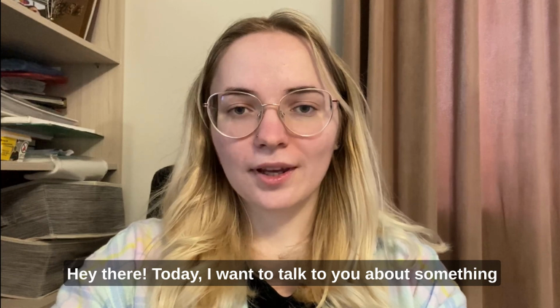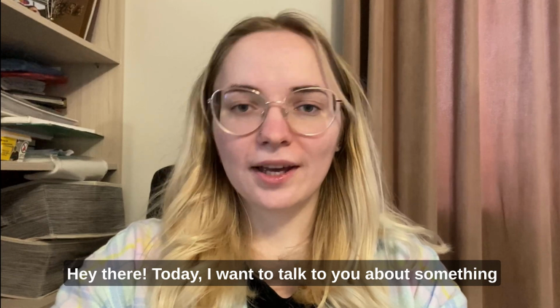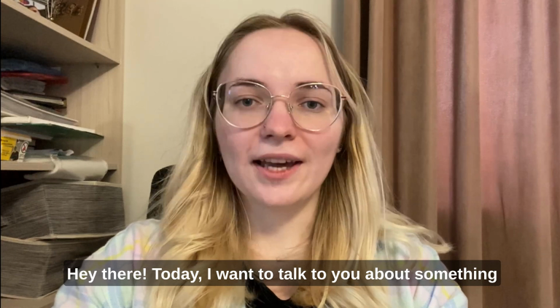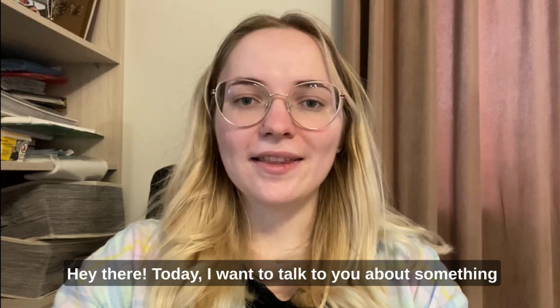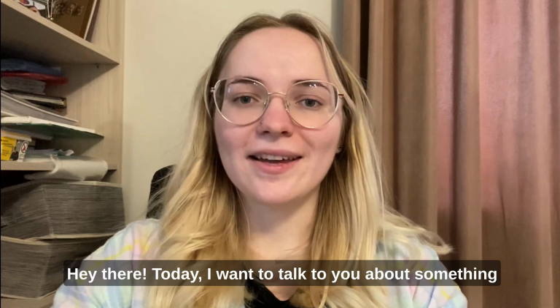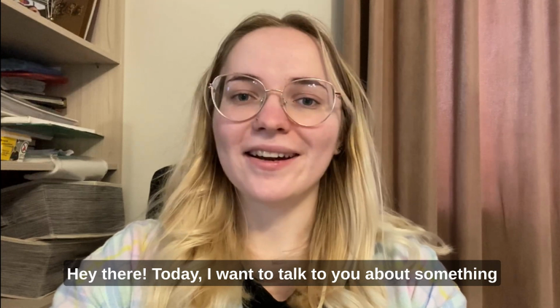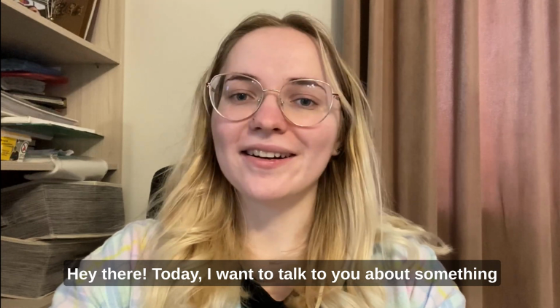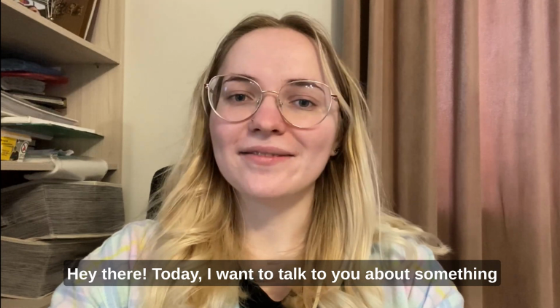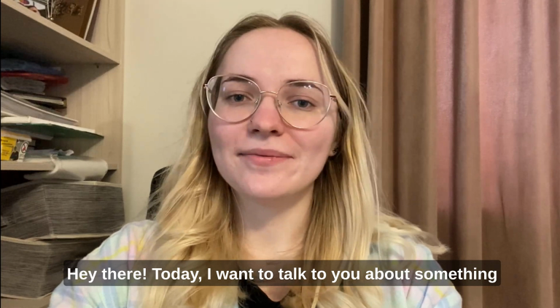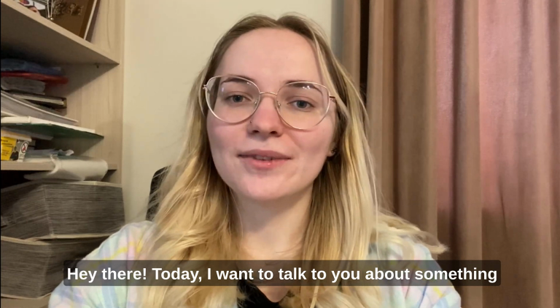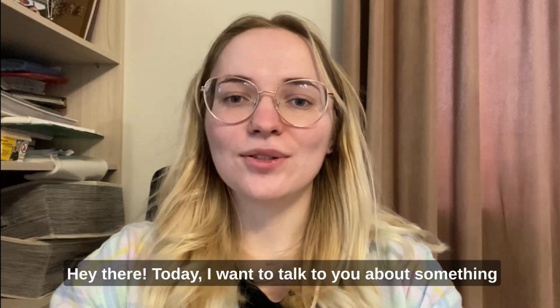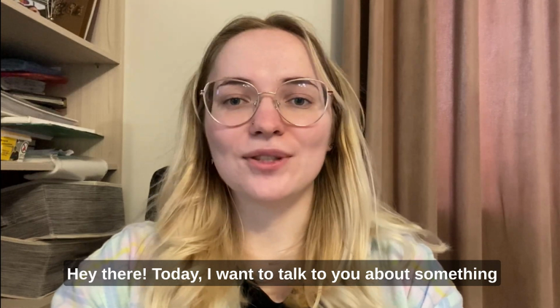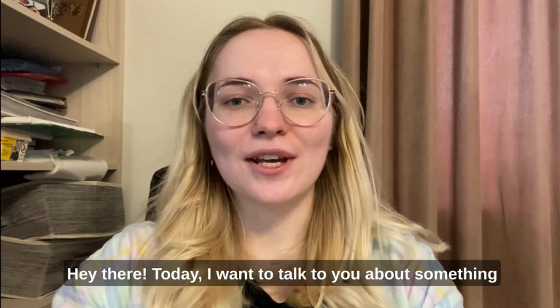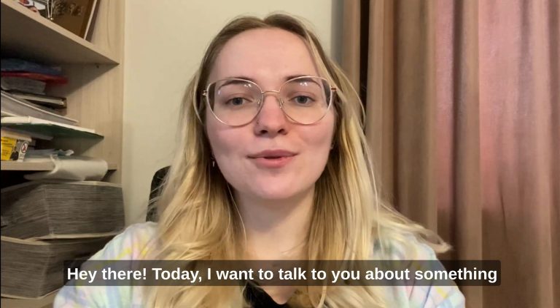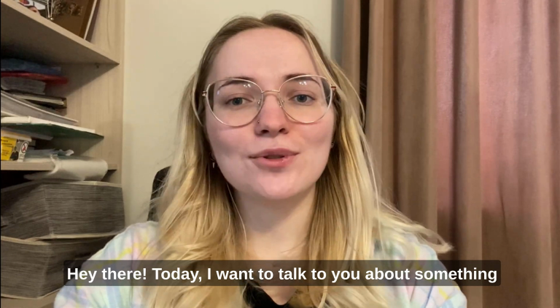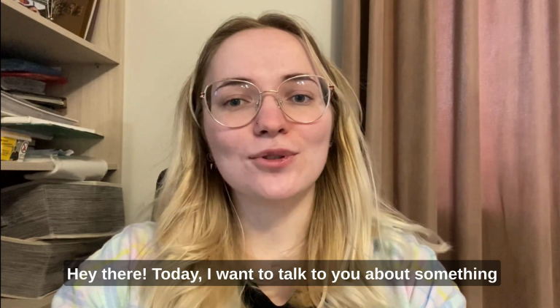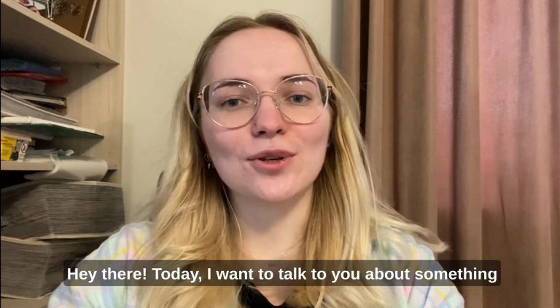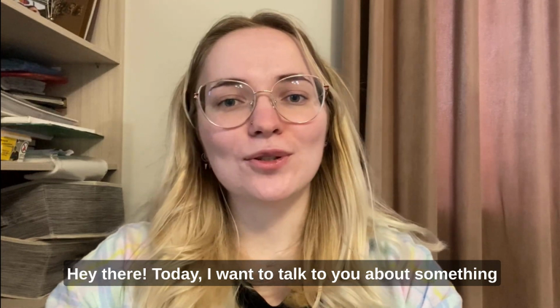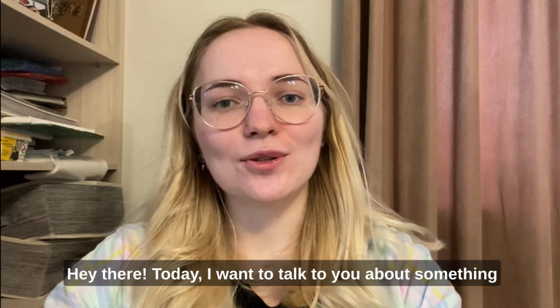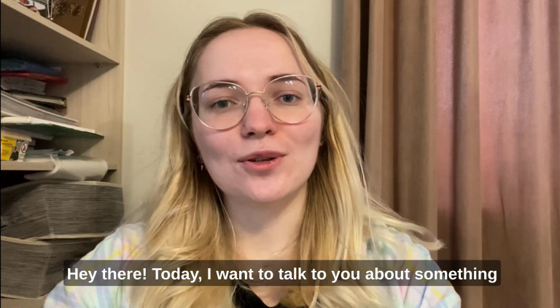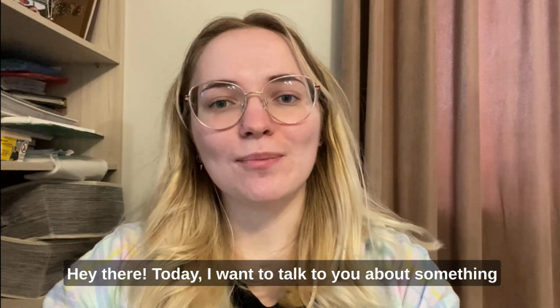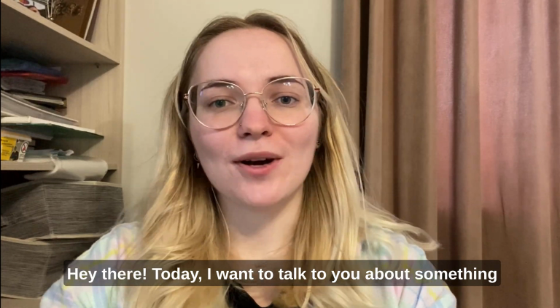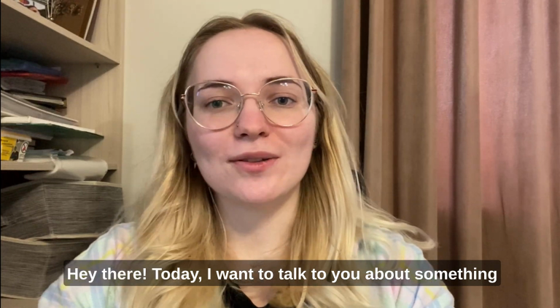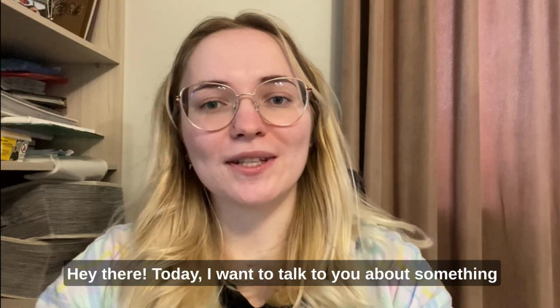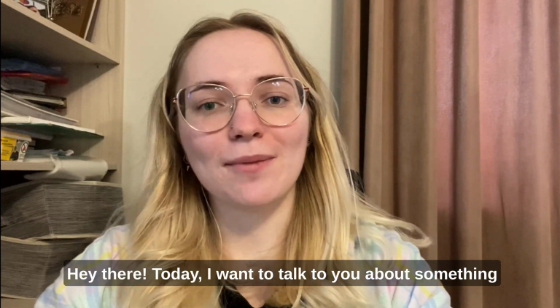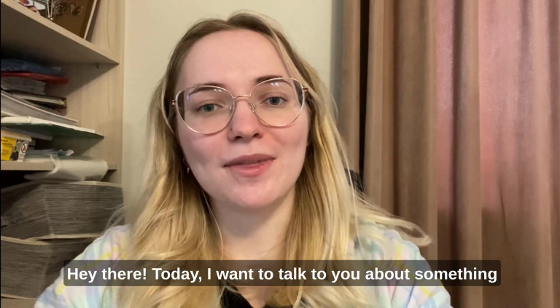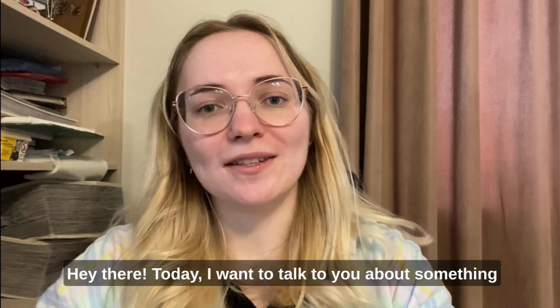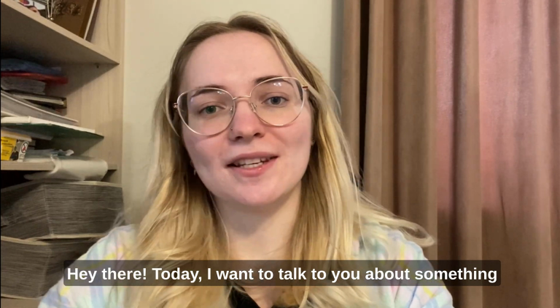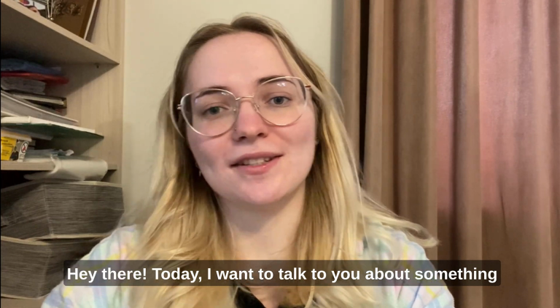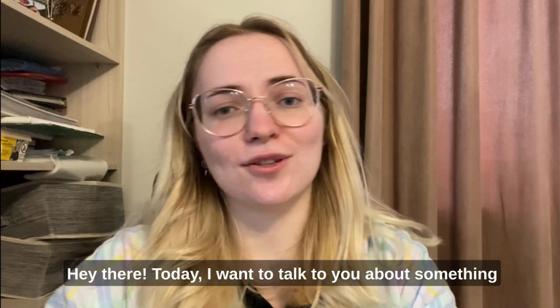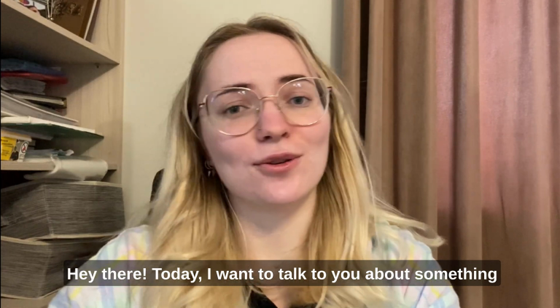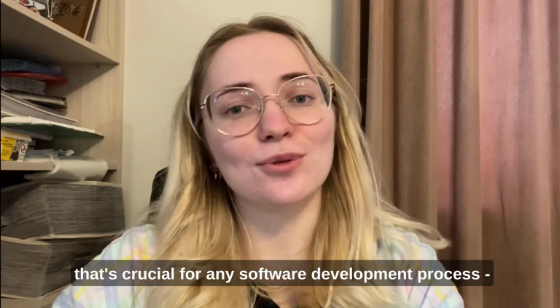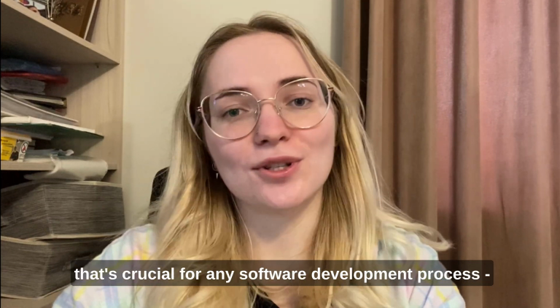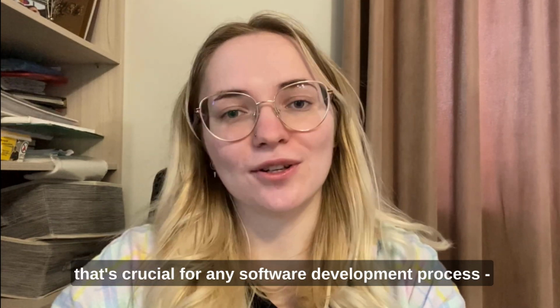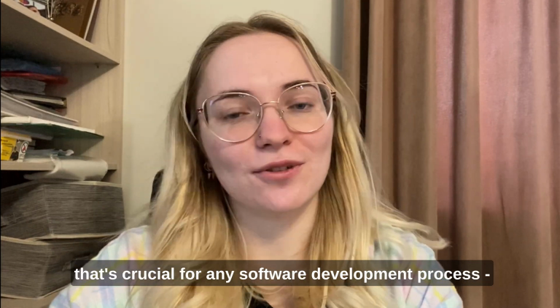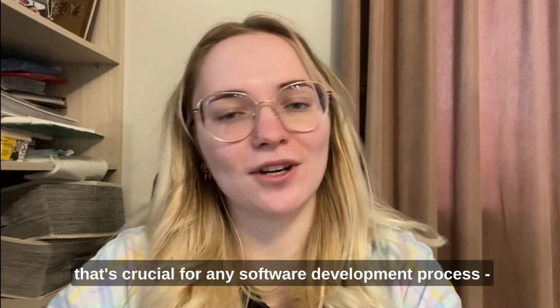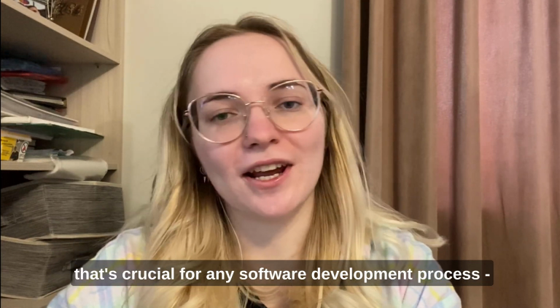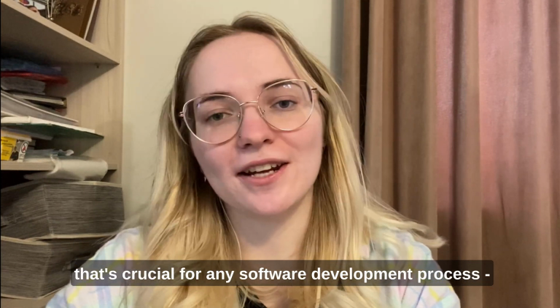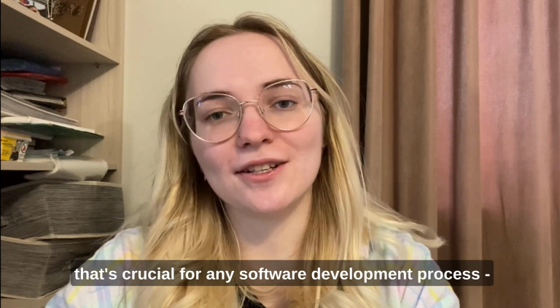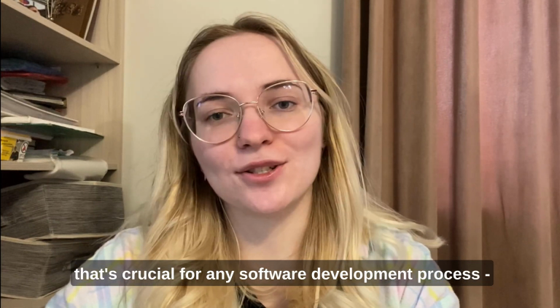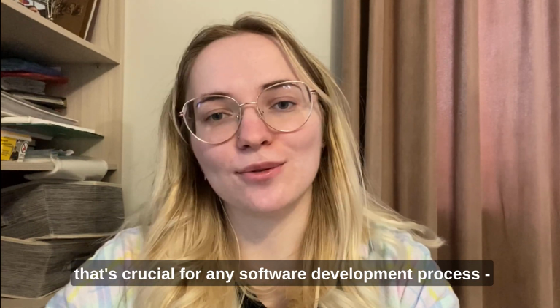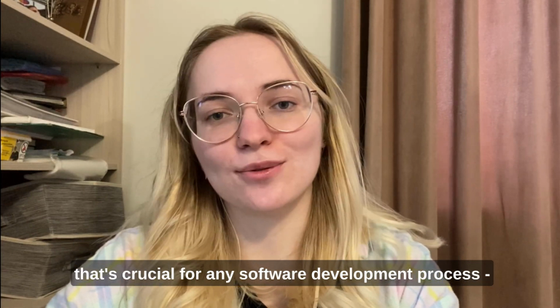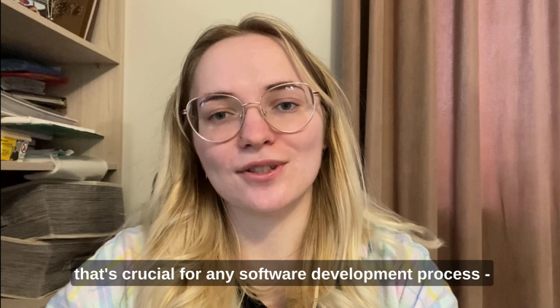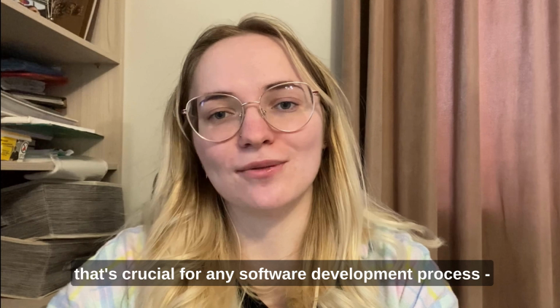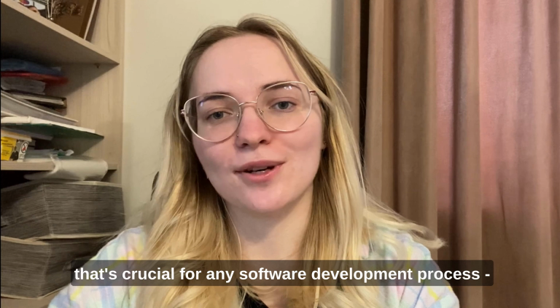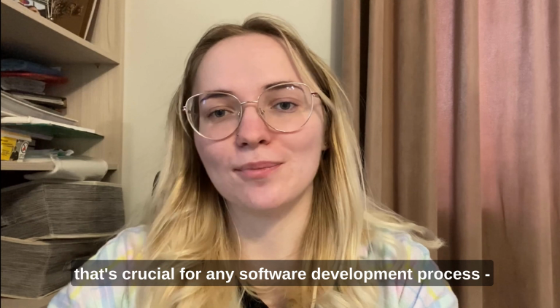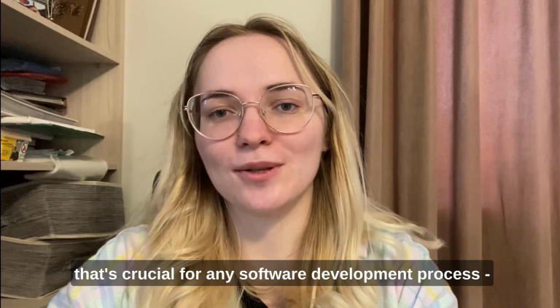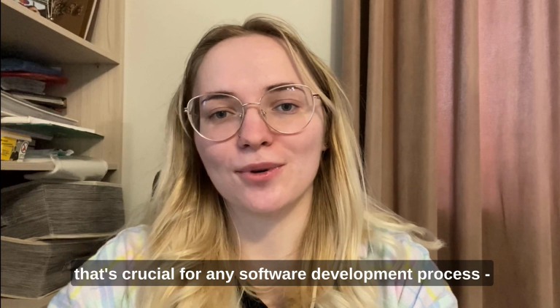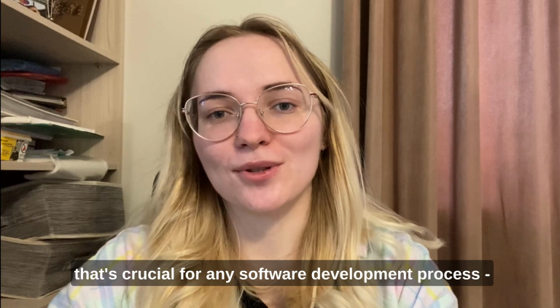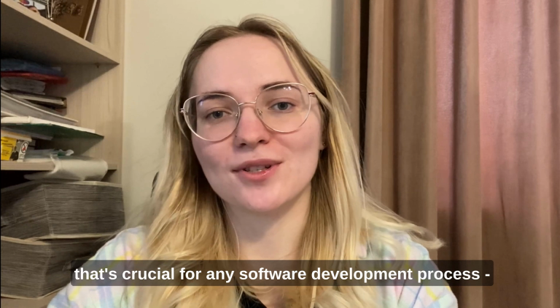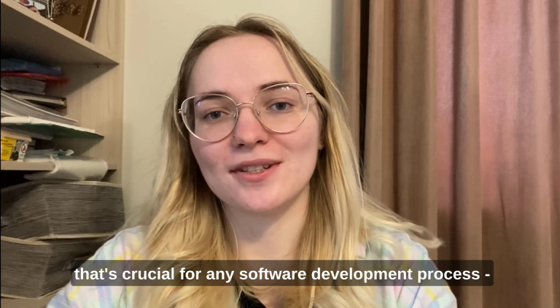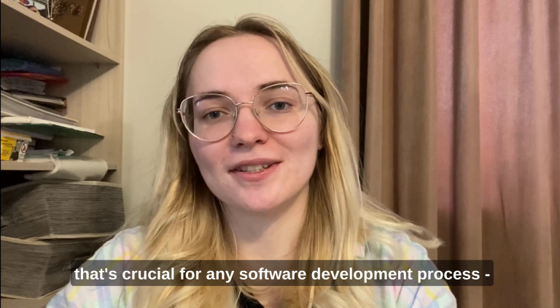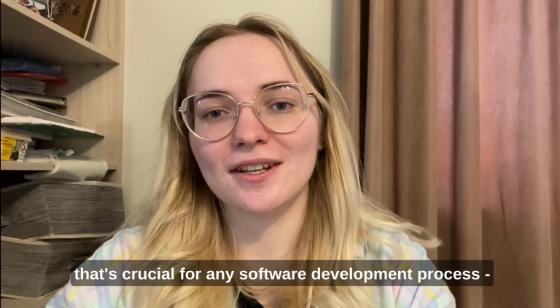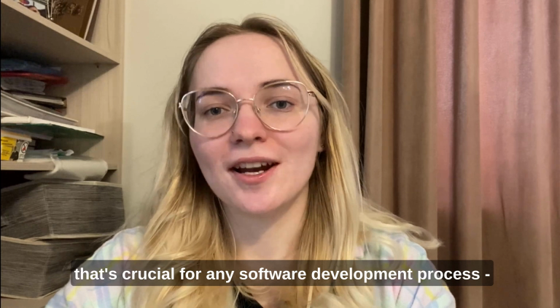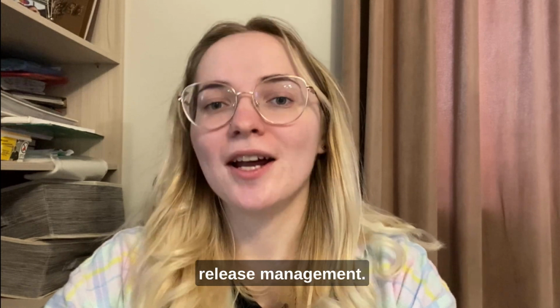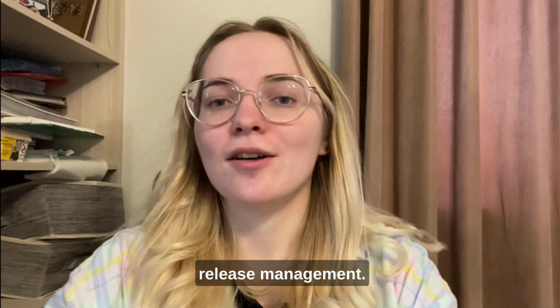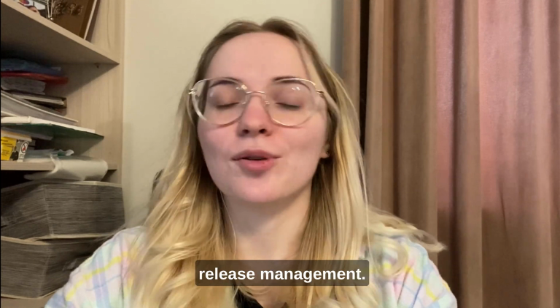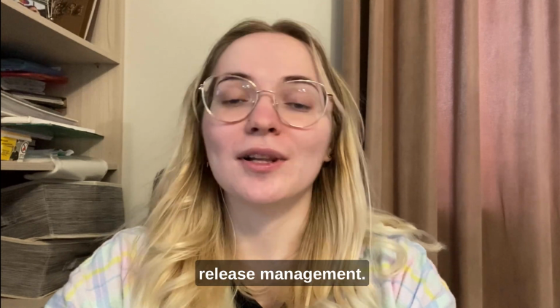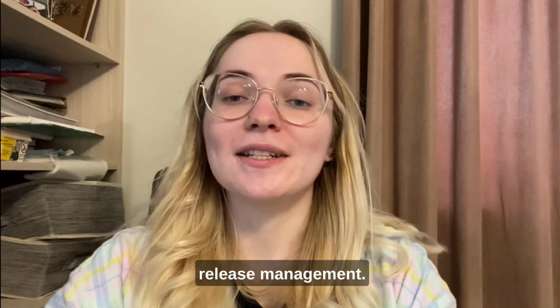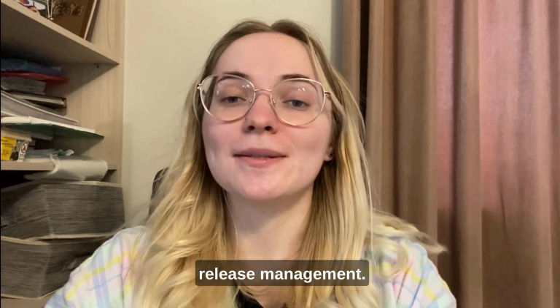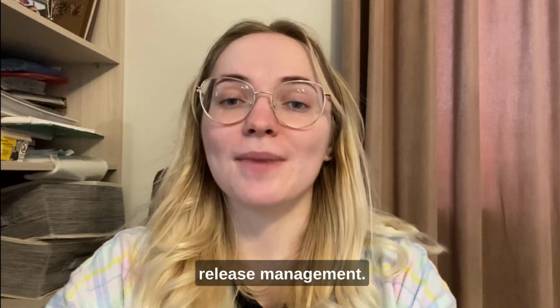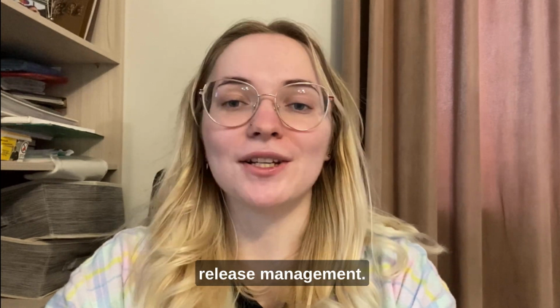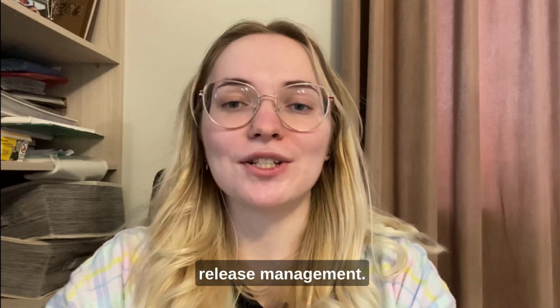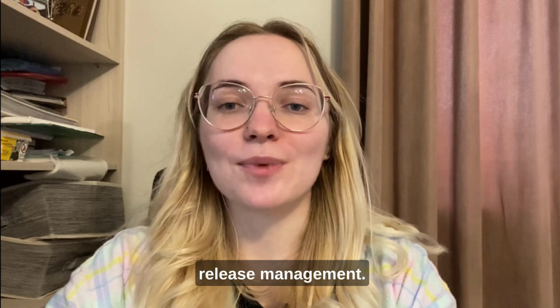Hey there! Today I want to talk to you about something that's crucial for any software development process – release management.